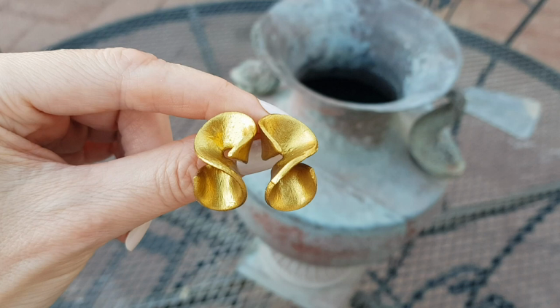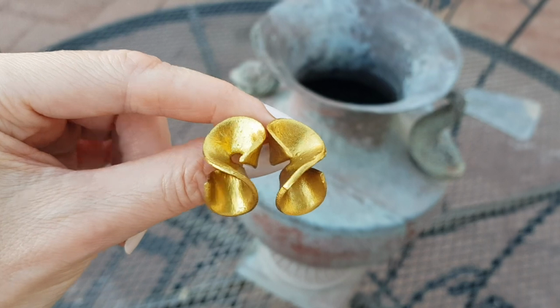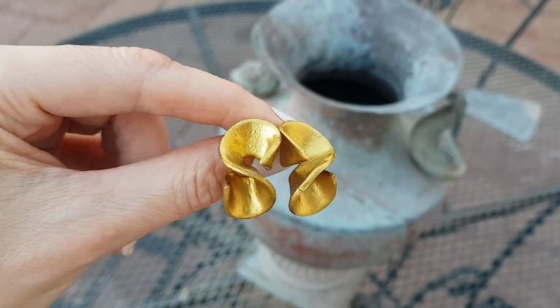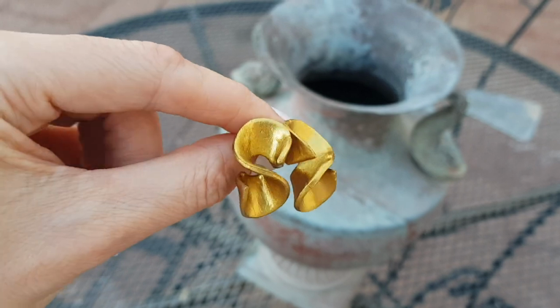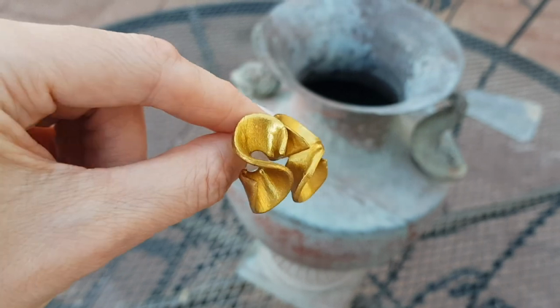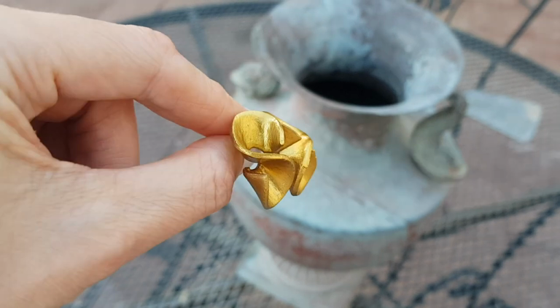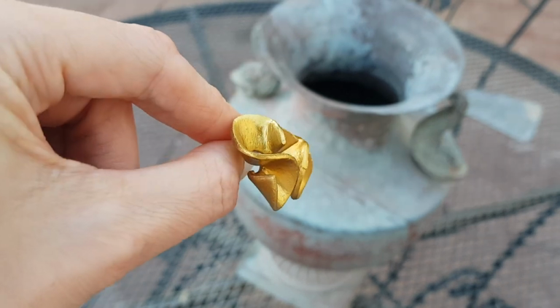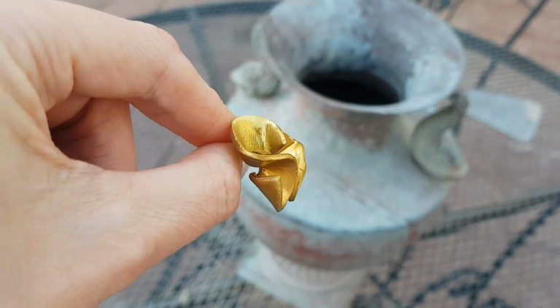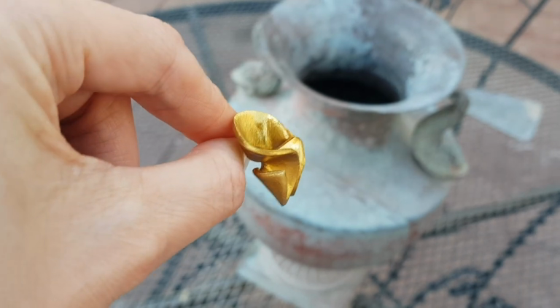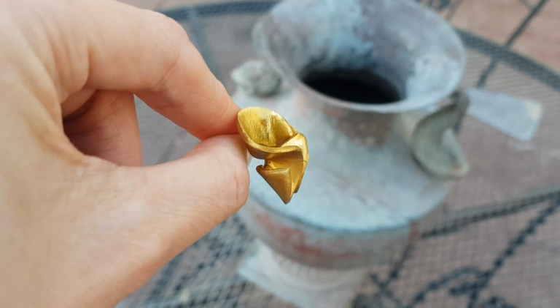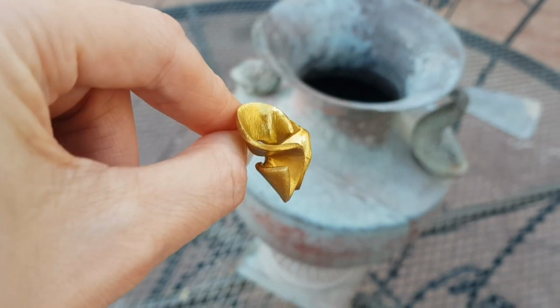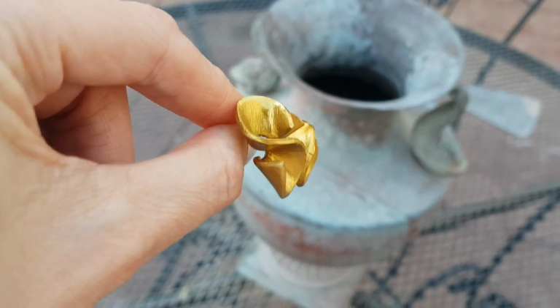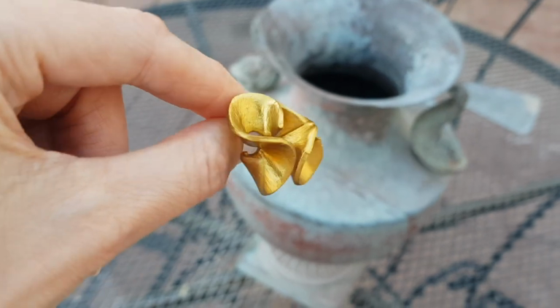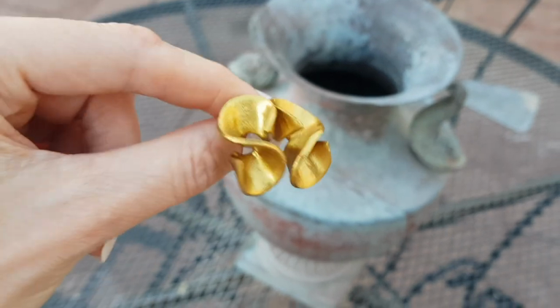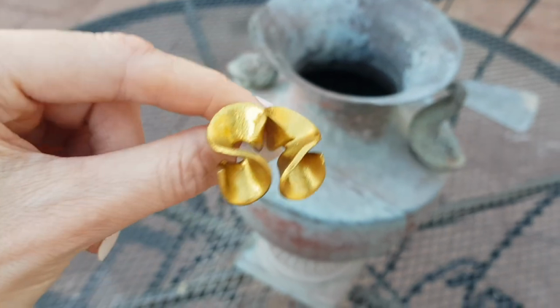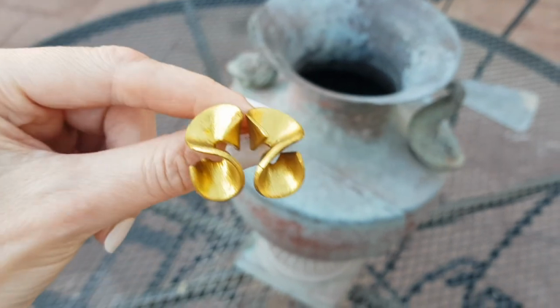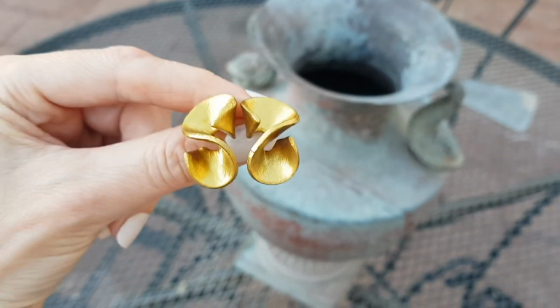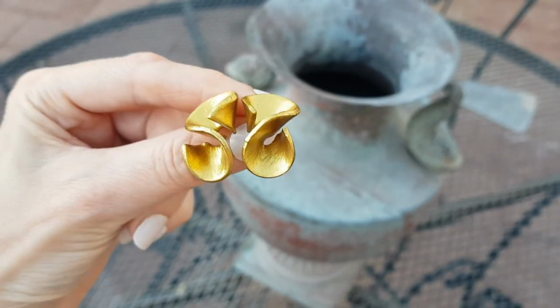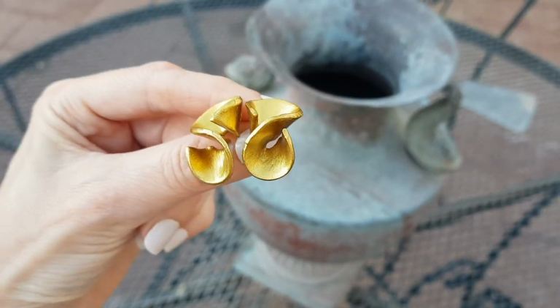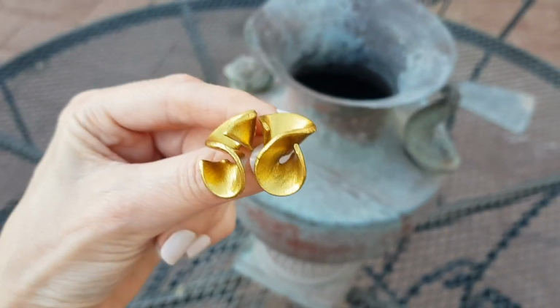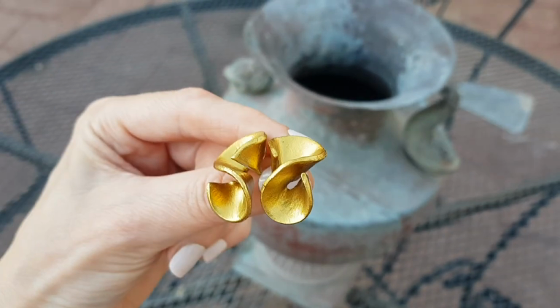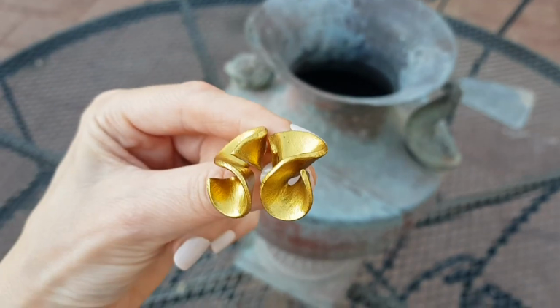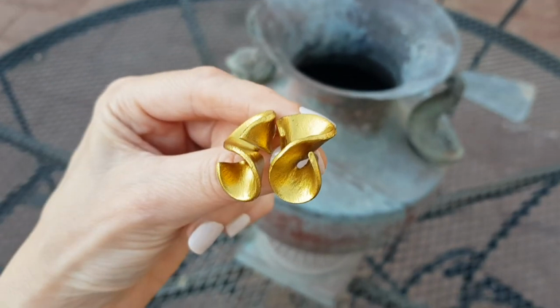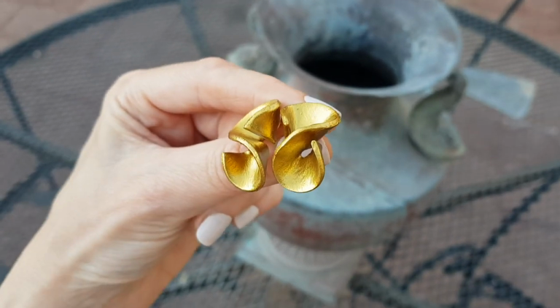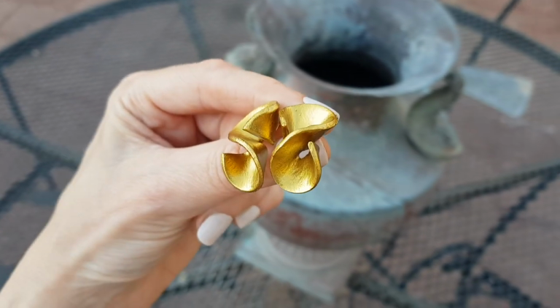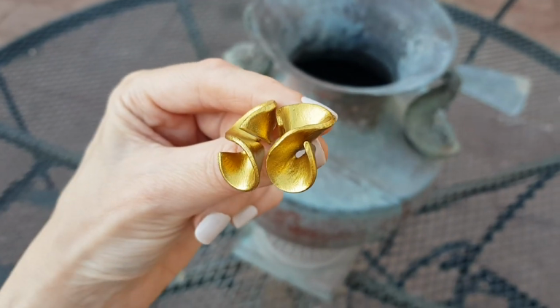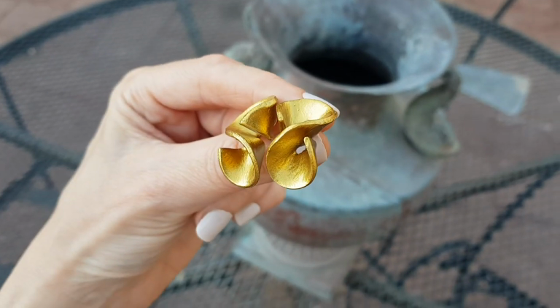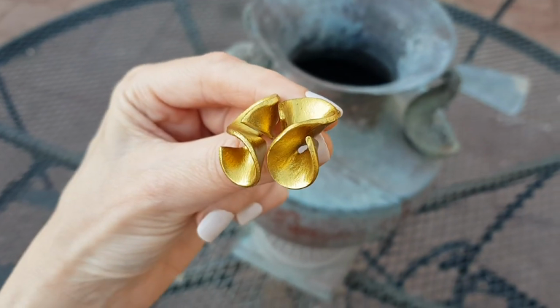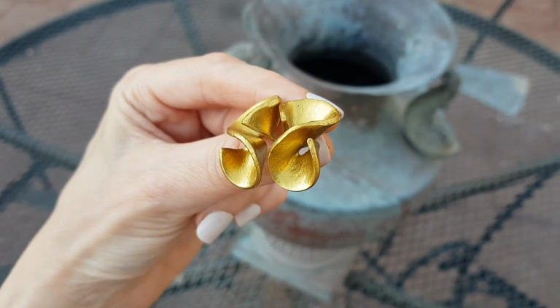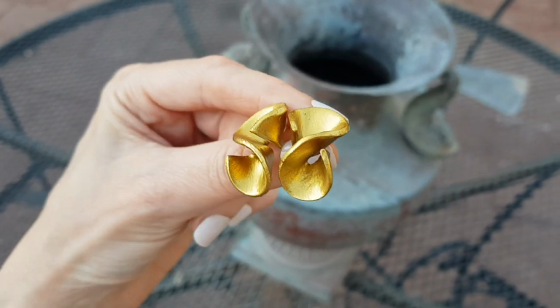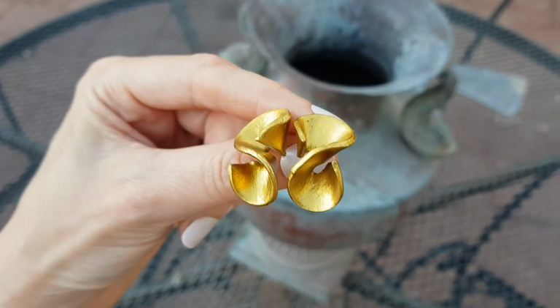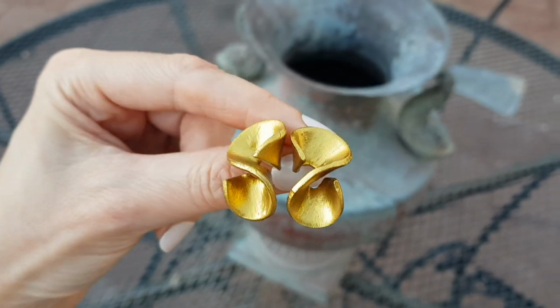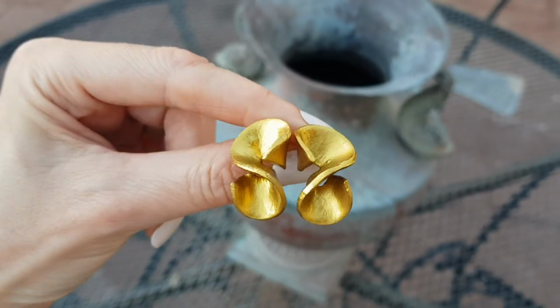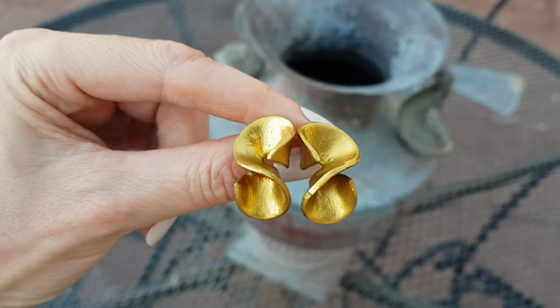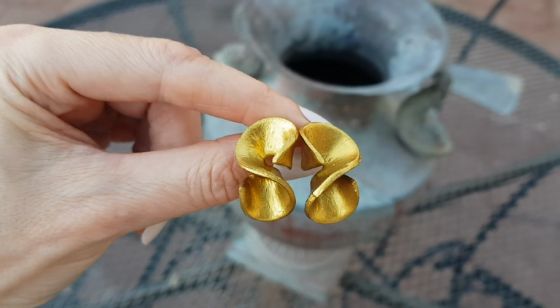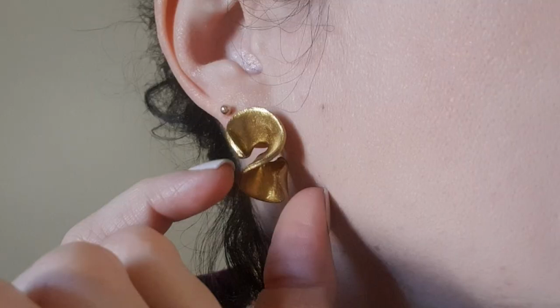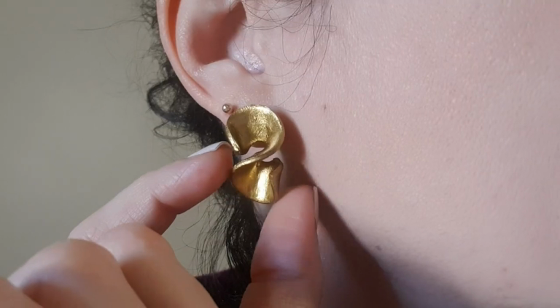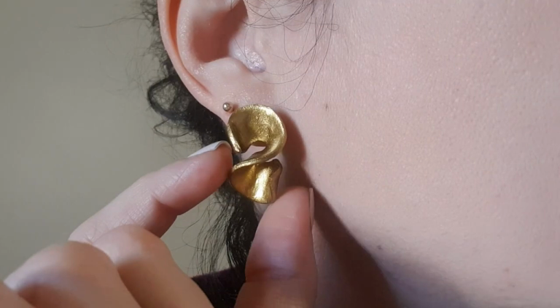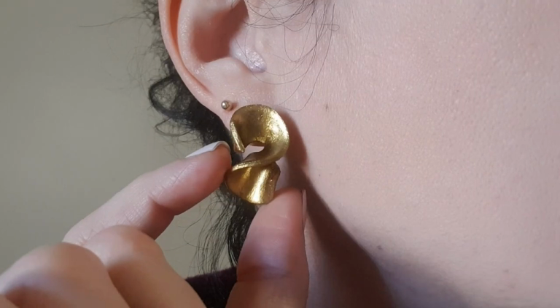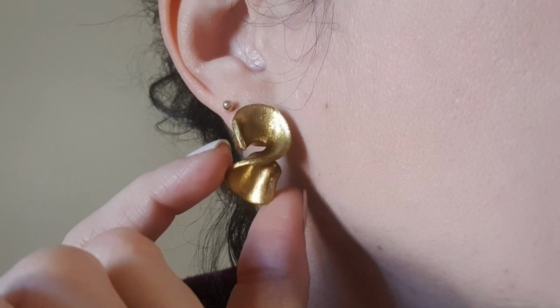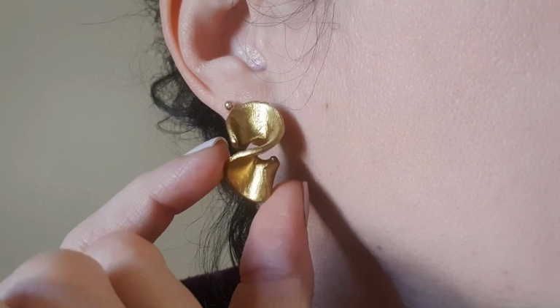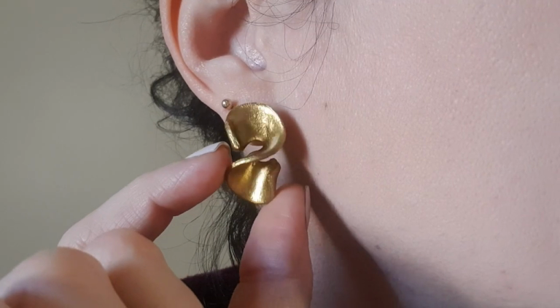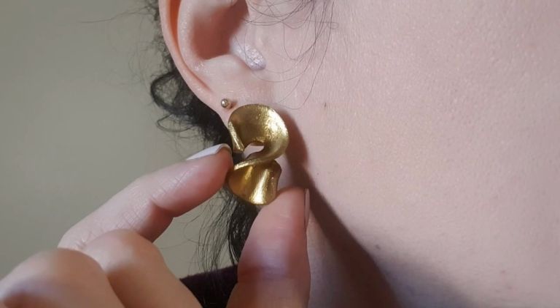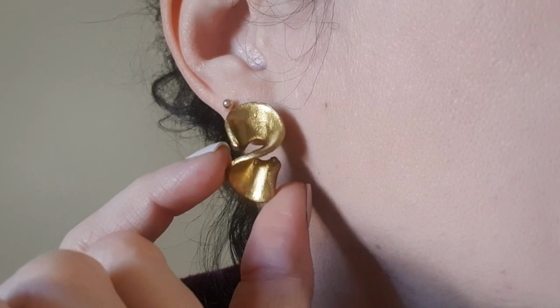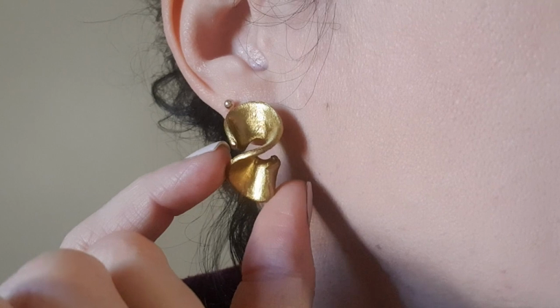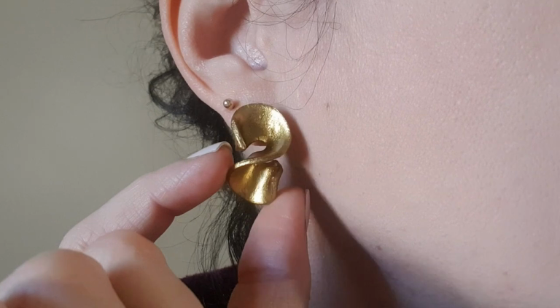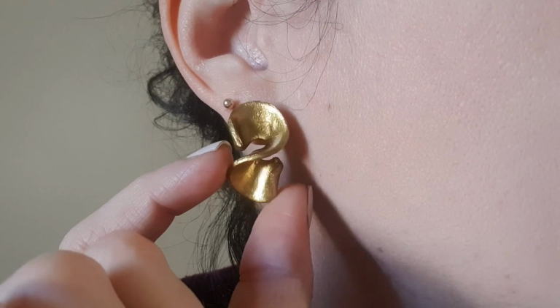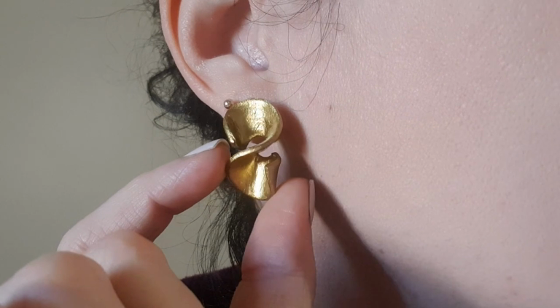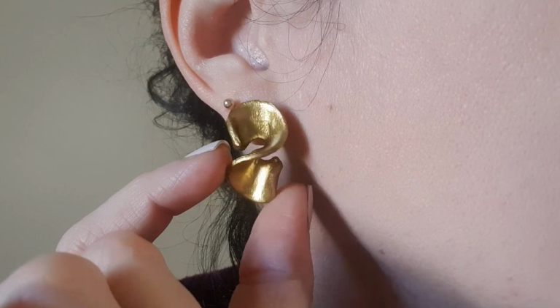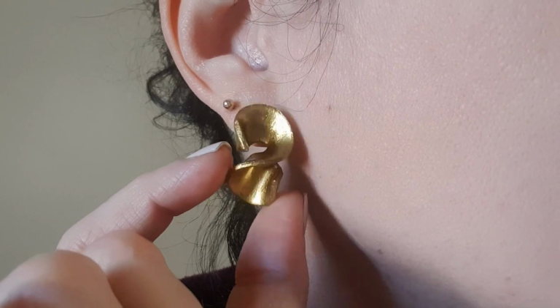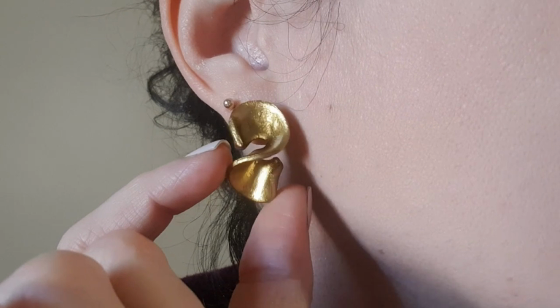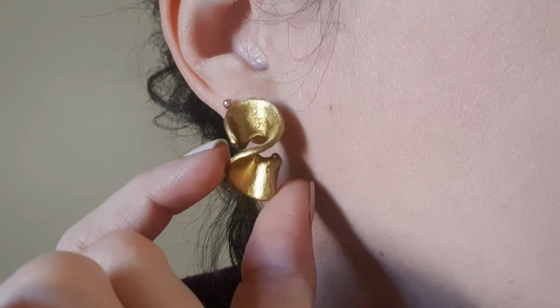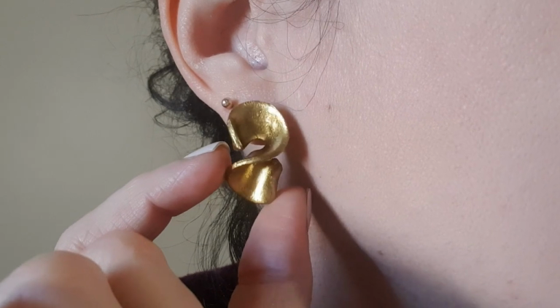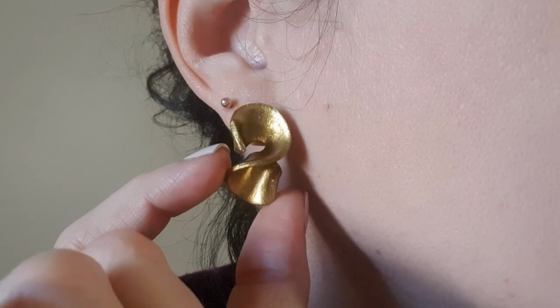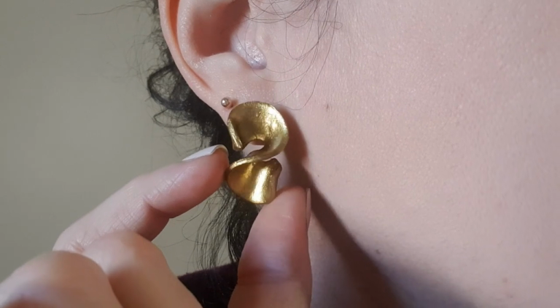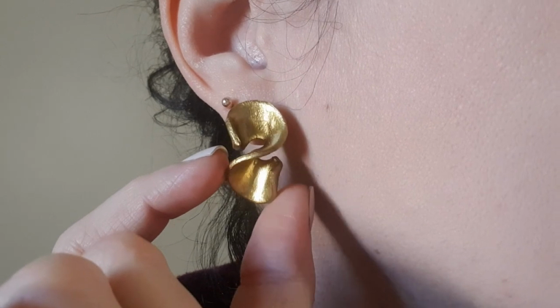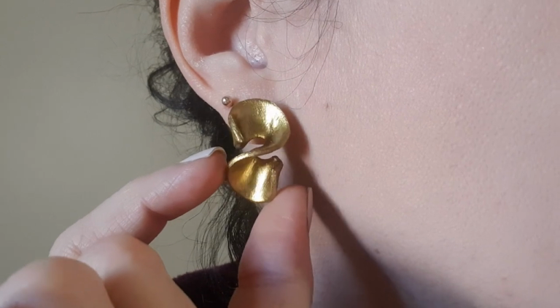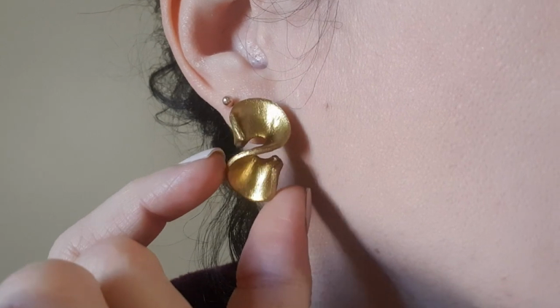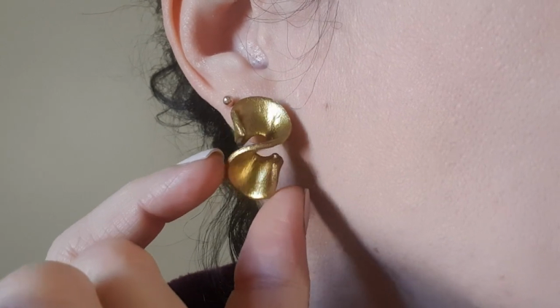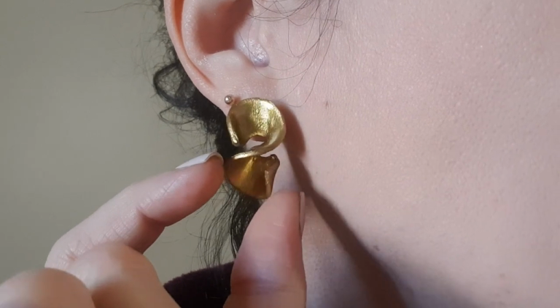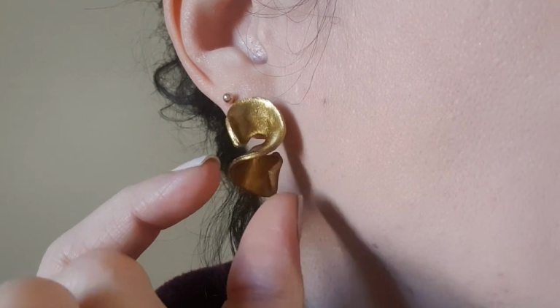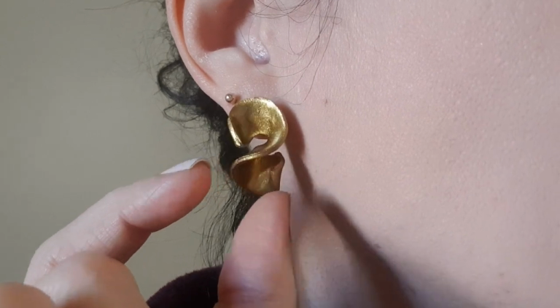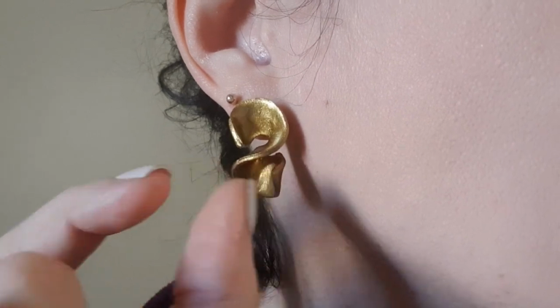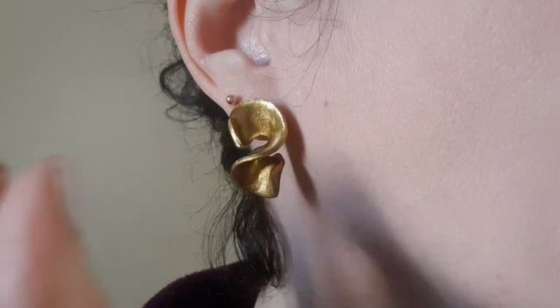Hey guys, it's Renee. Happy new year to you. First of all, I hope you had an amazing time. Today I wanted to show you how to make these gold ruffled earrings.